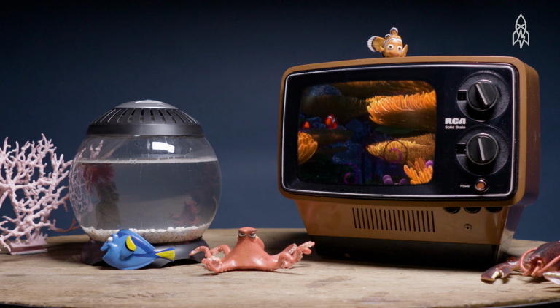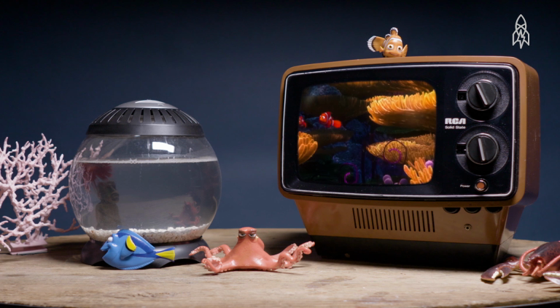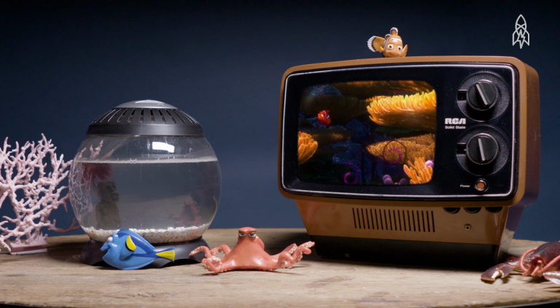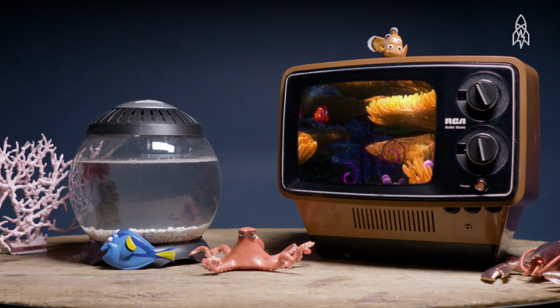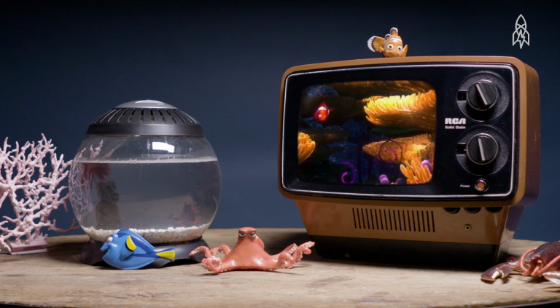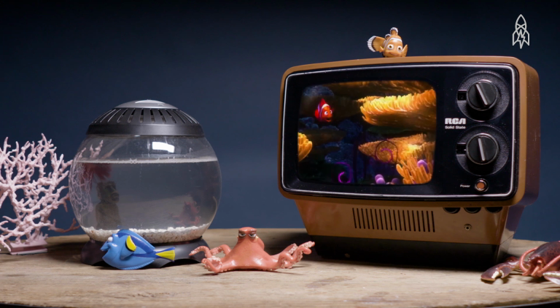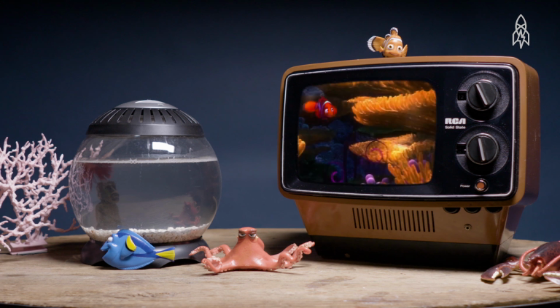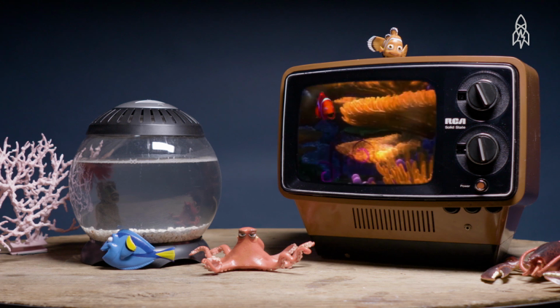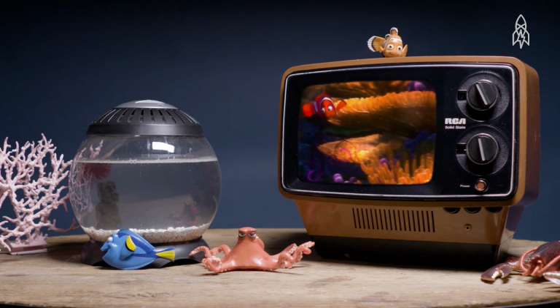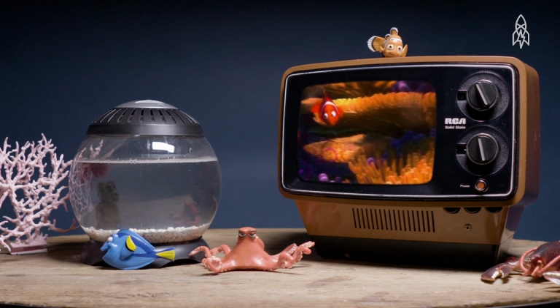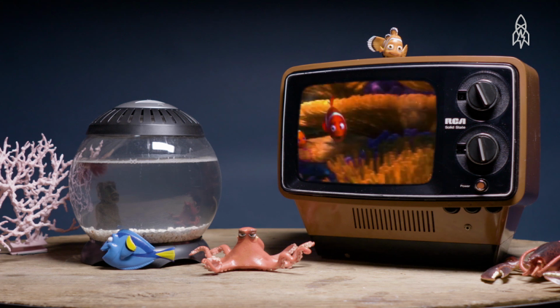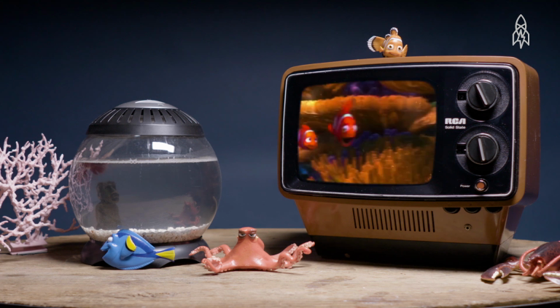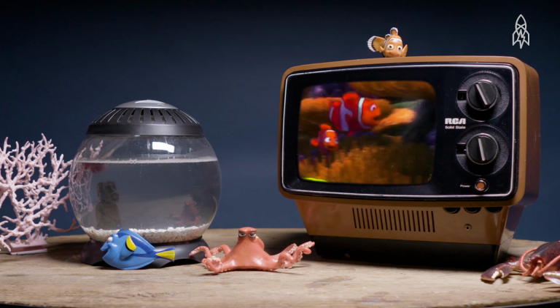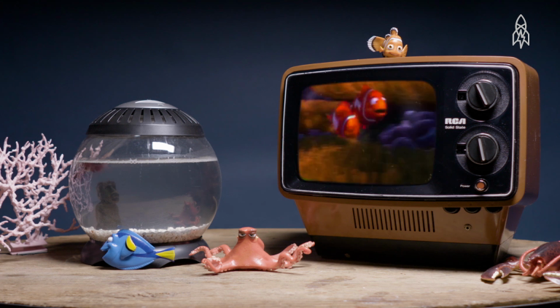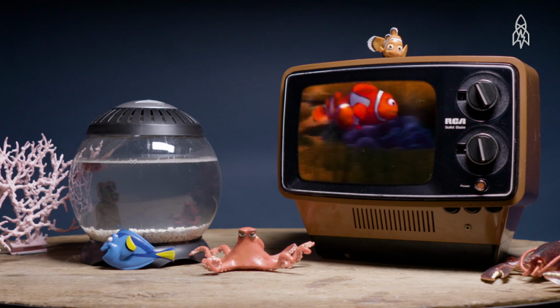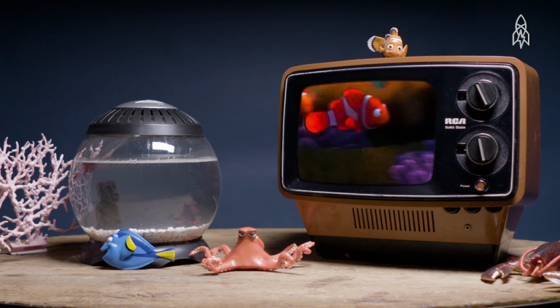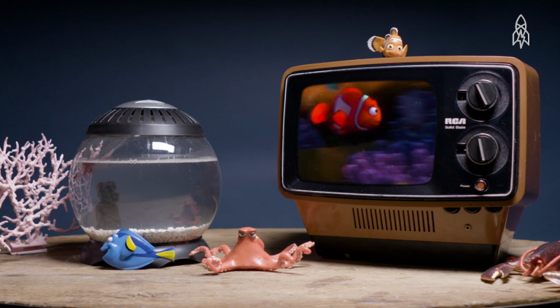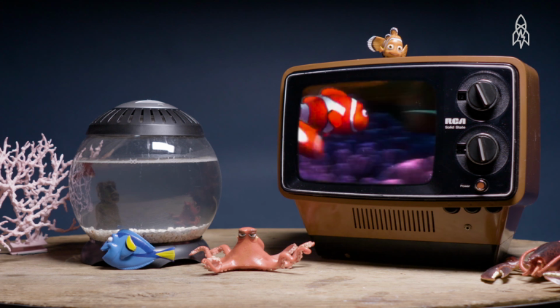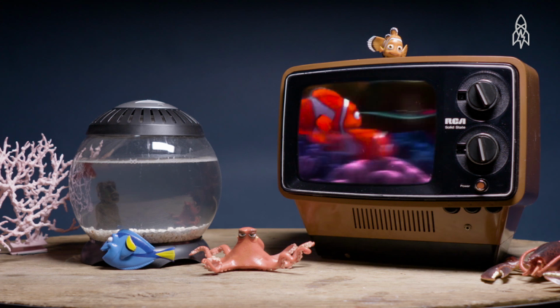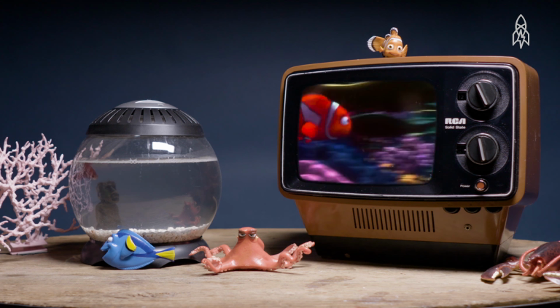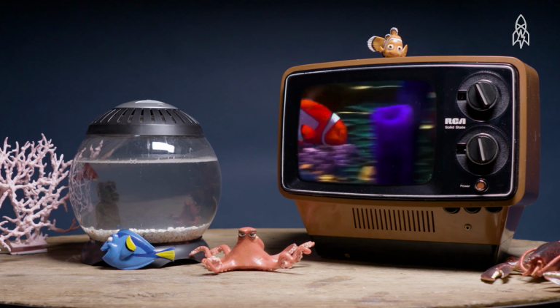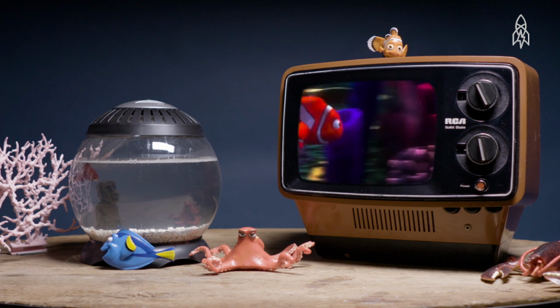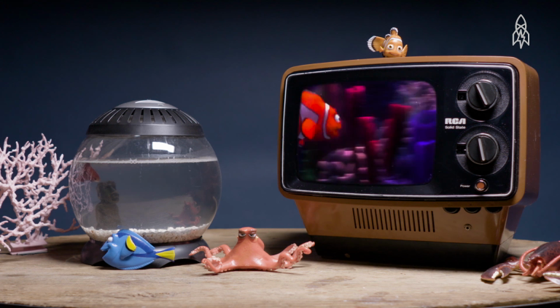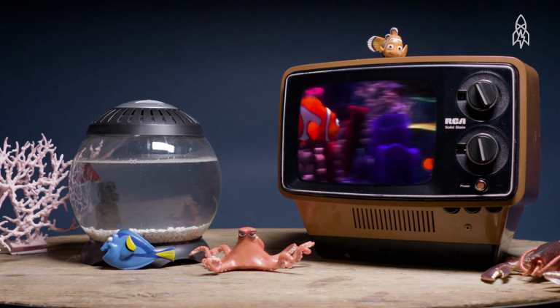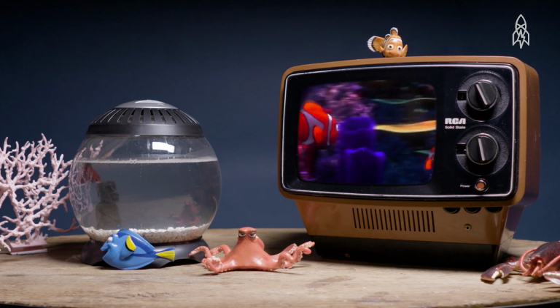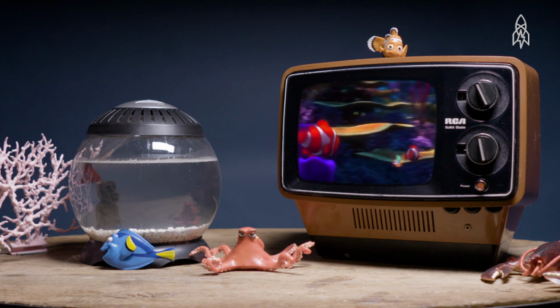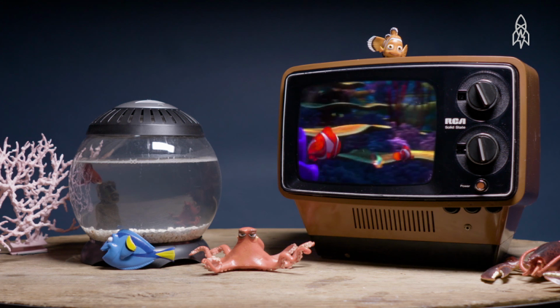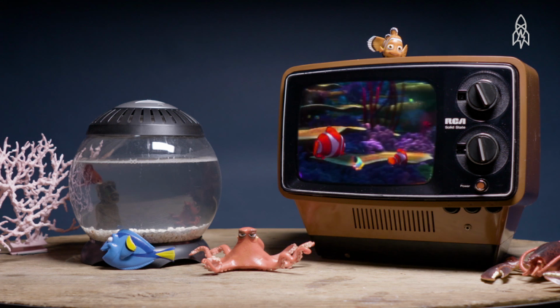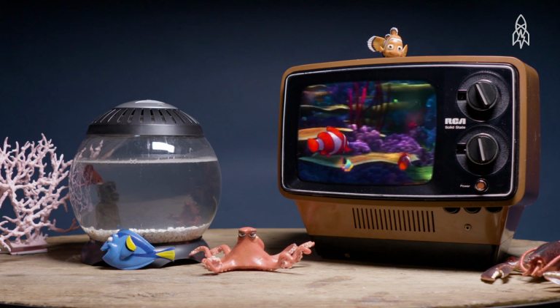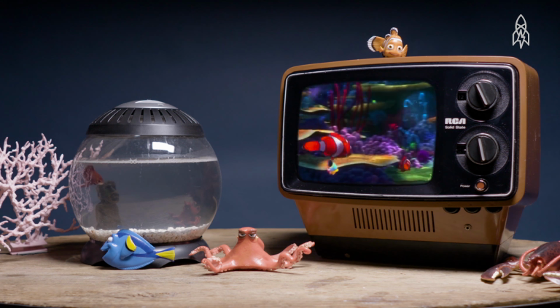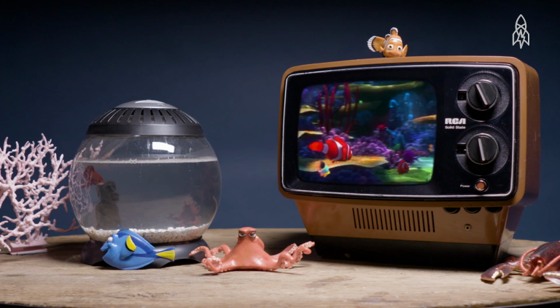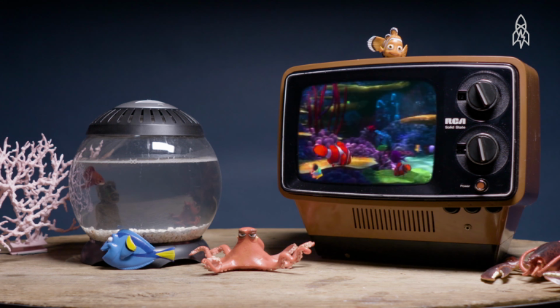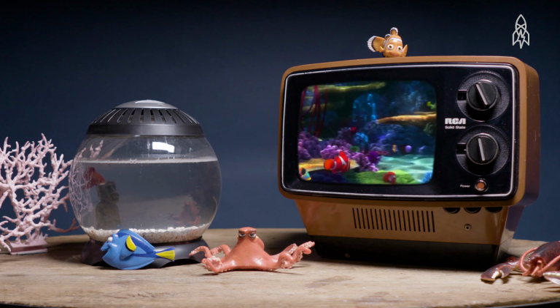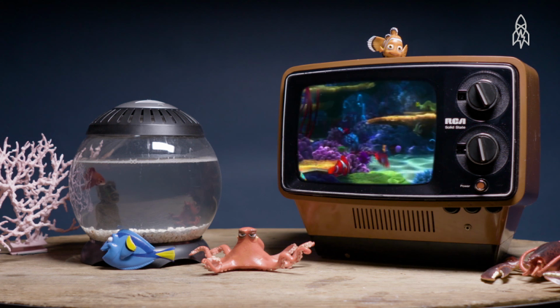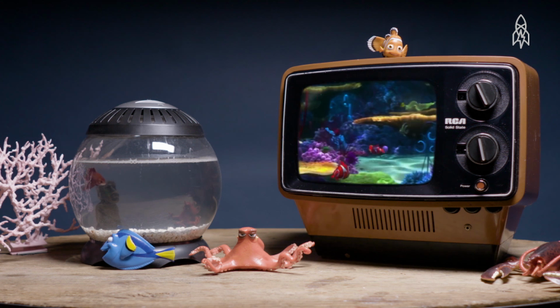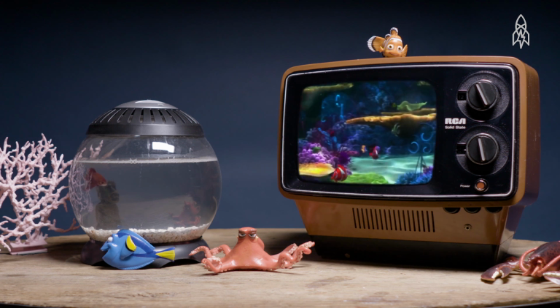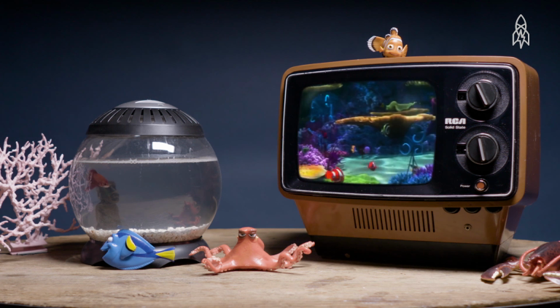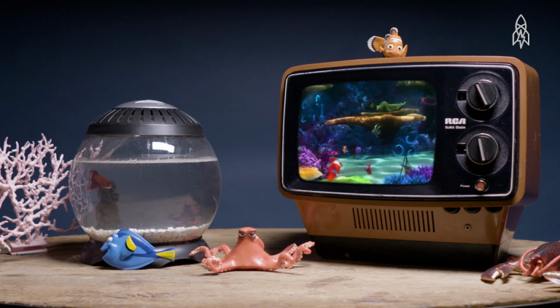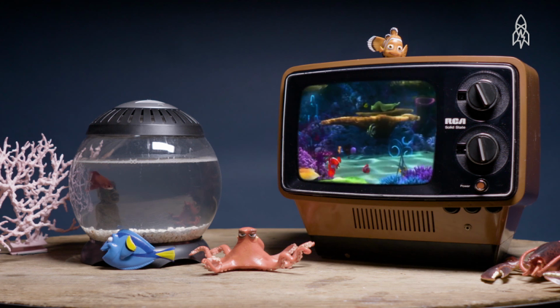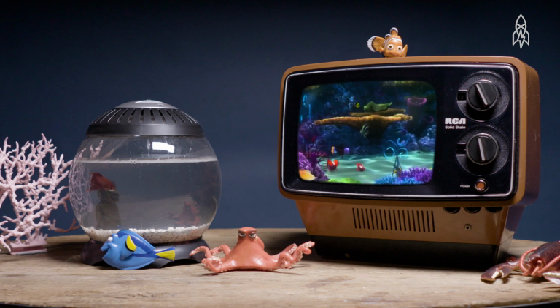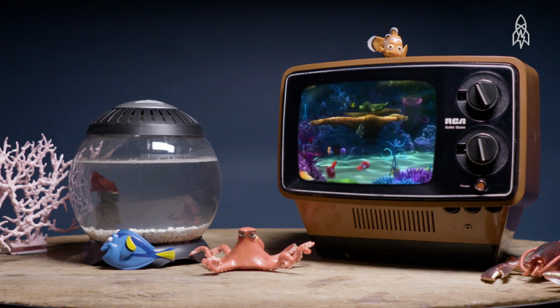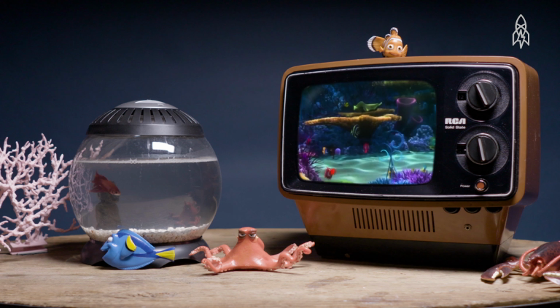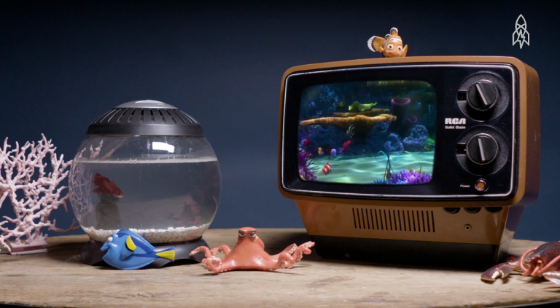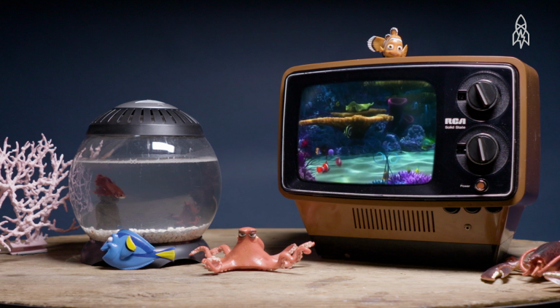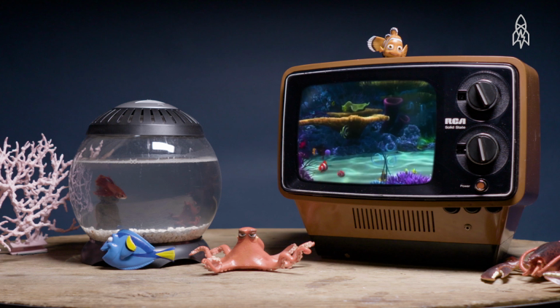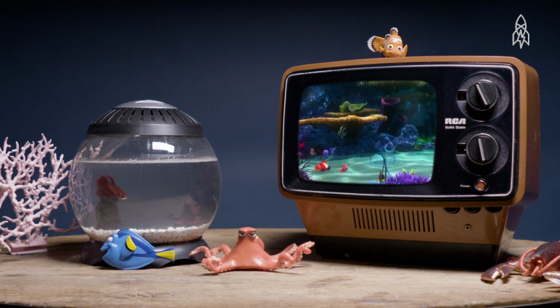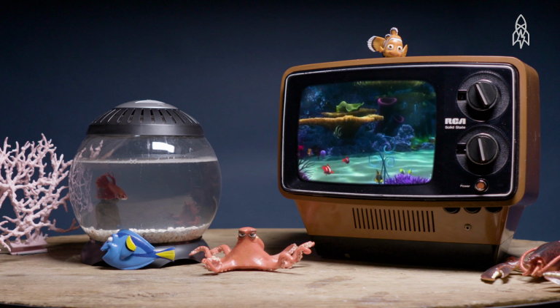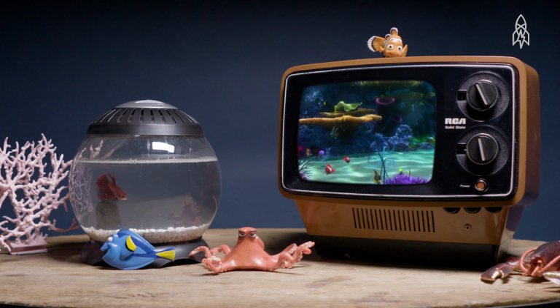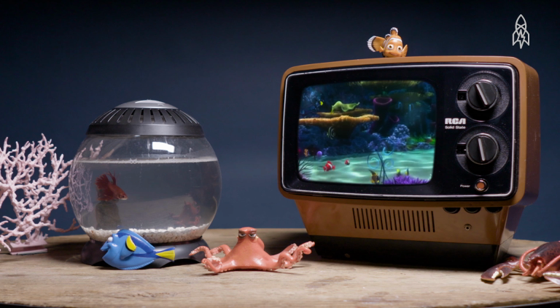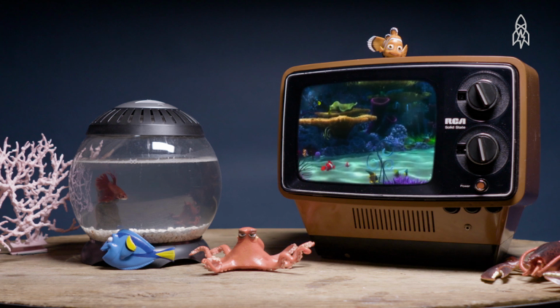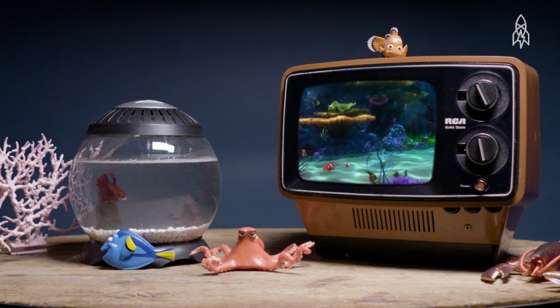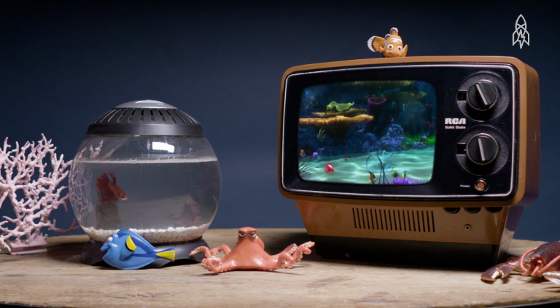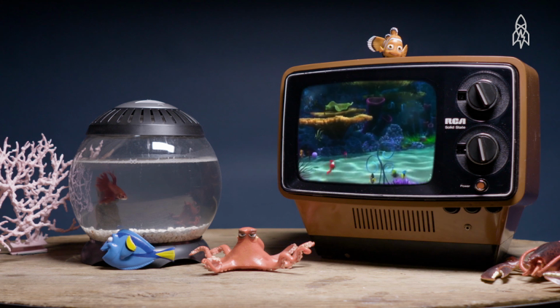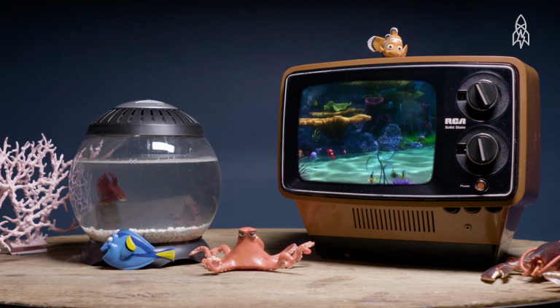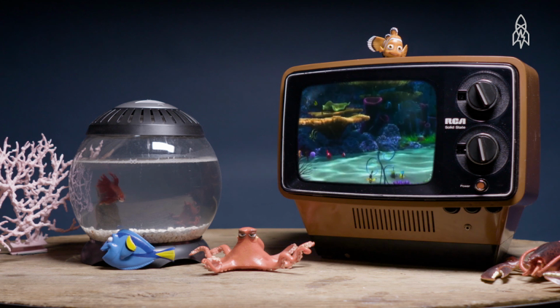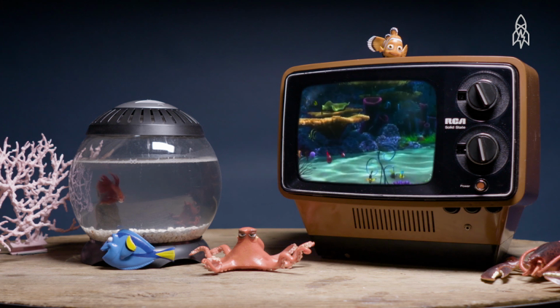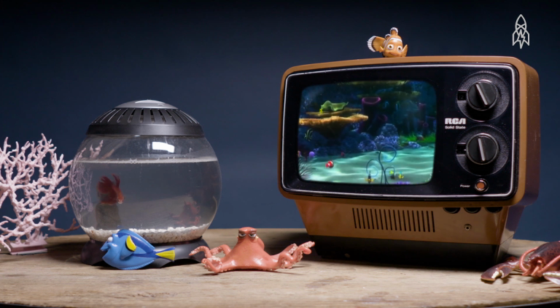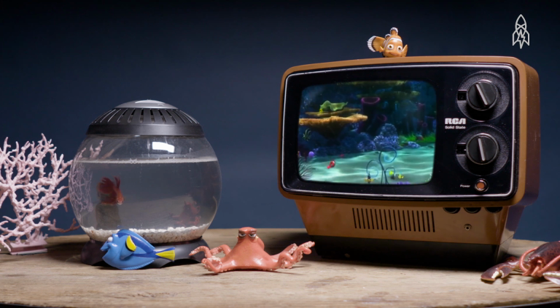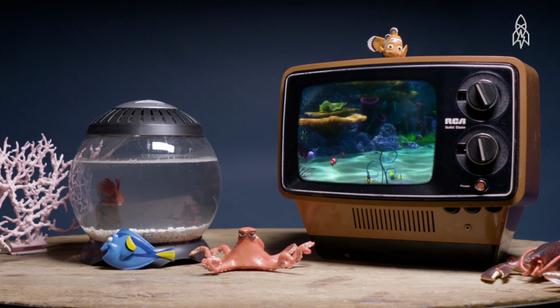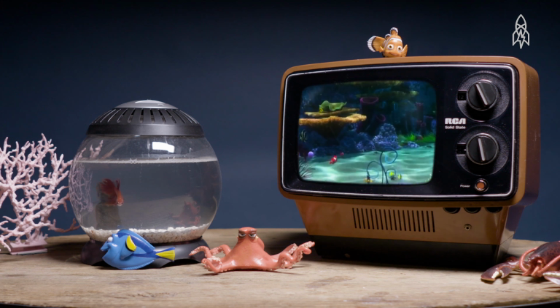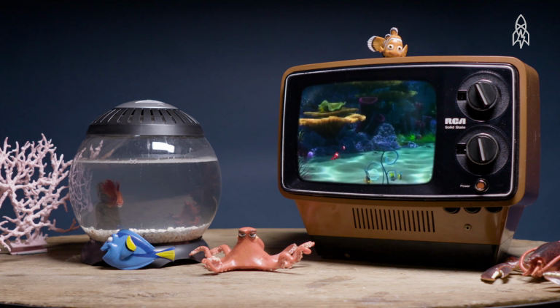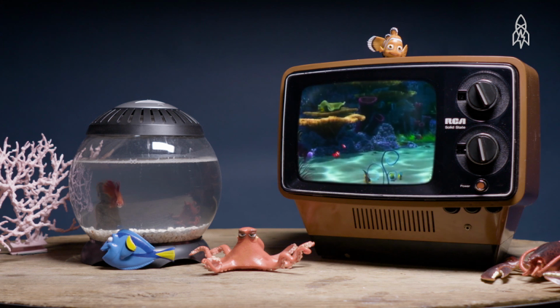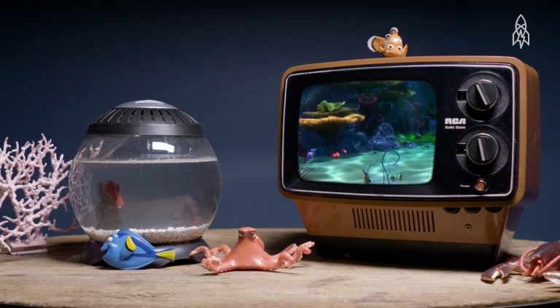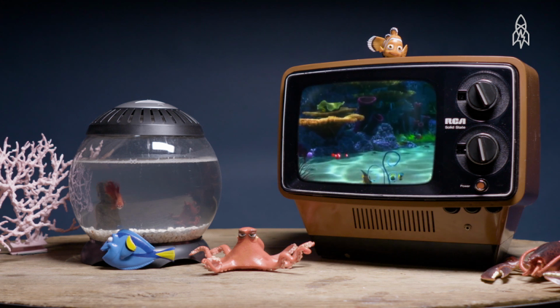I'm gonna win! Remember Finding Nemo, the movie that introduced us to clownfish?